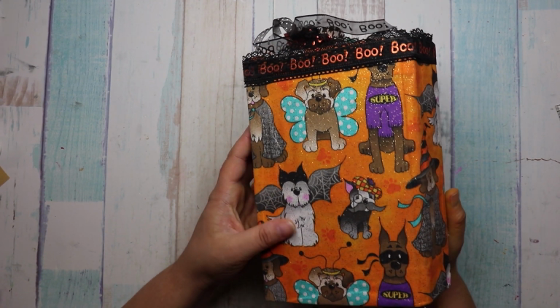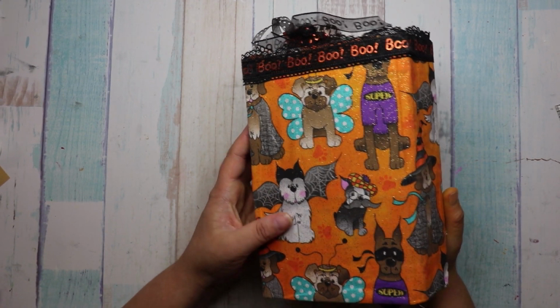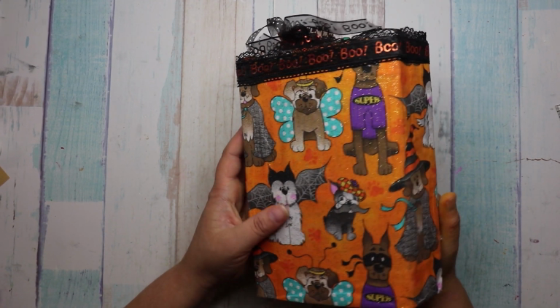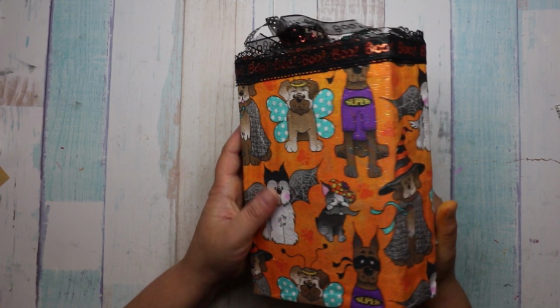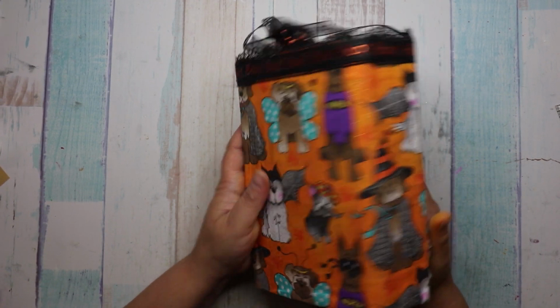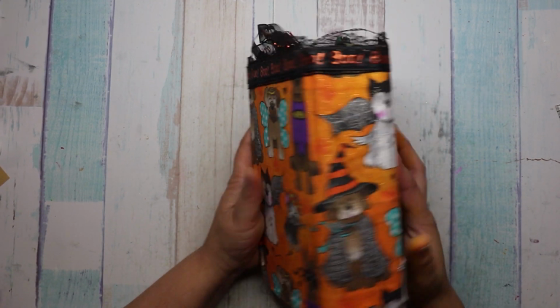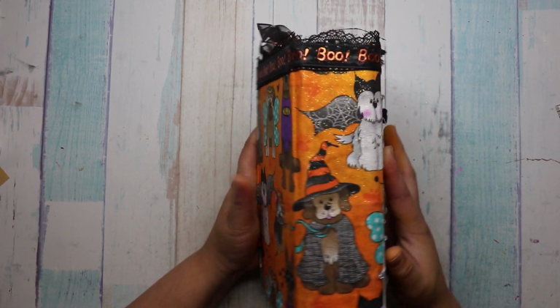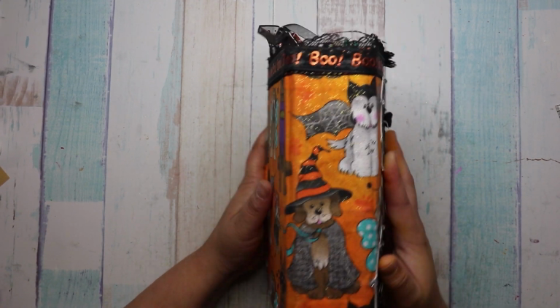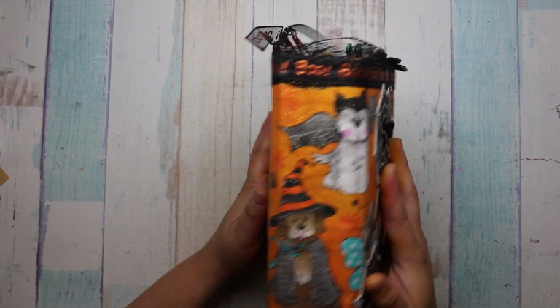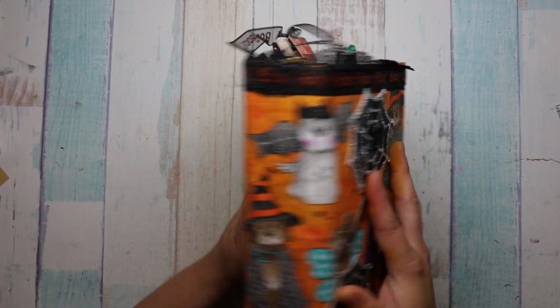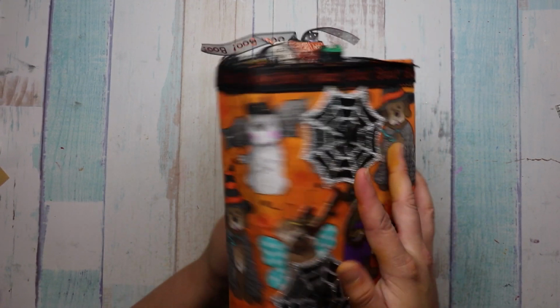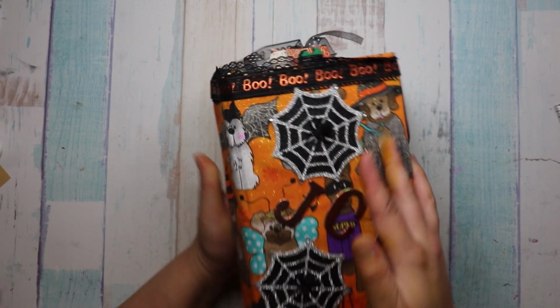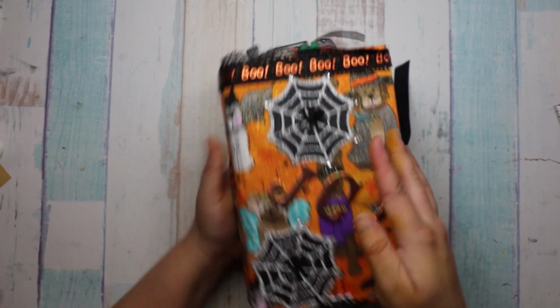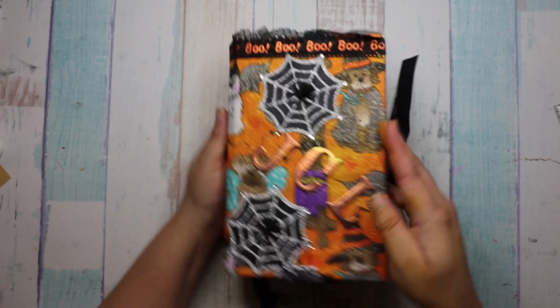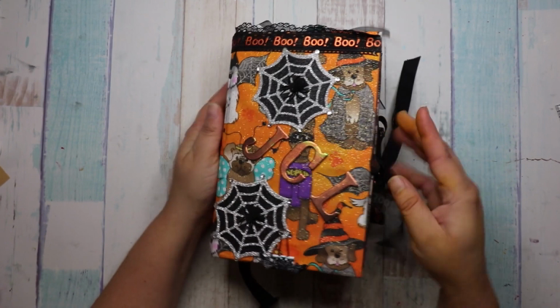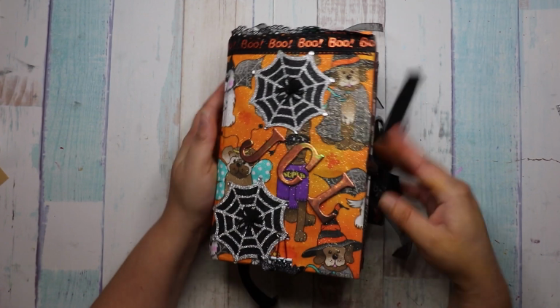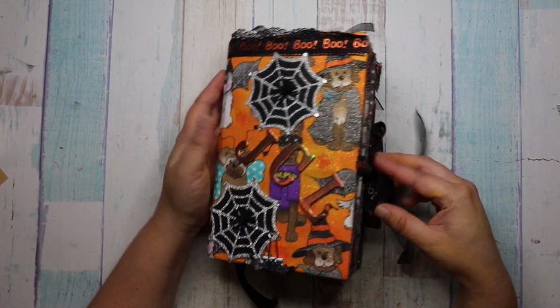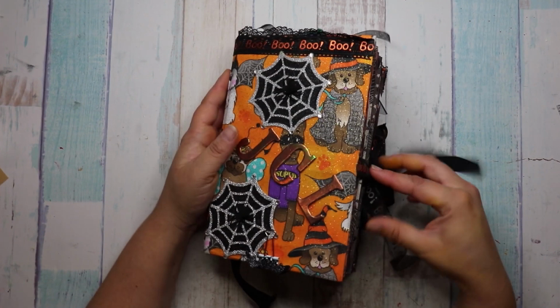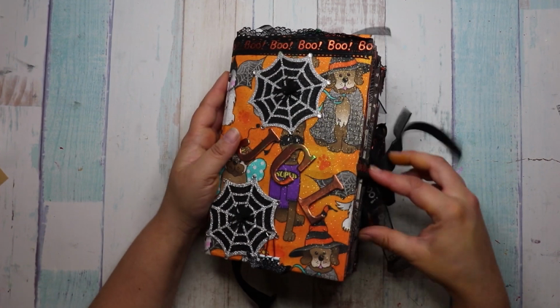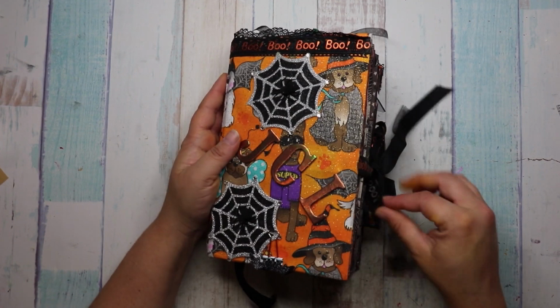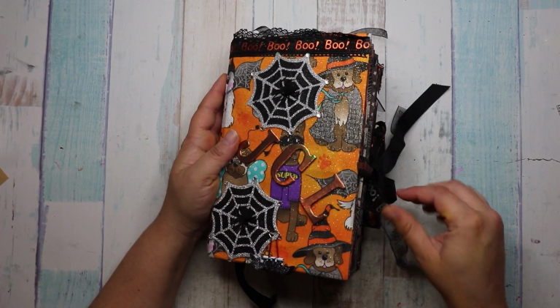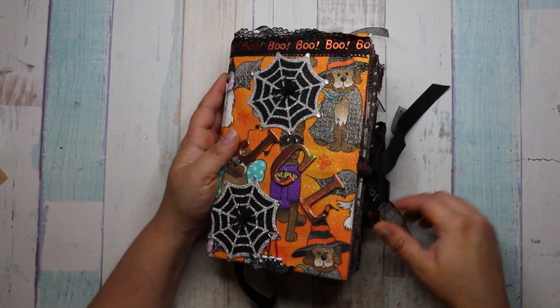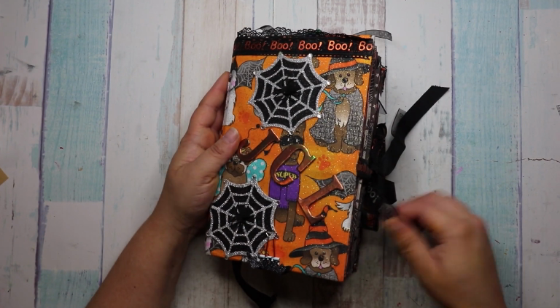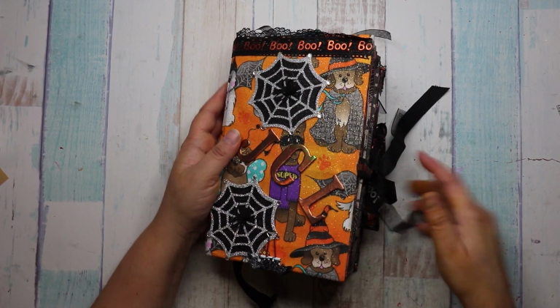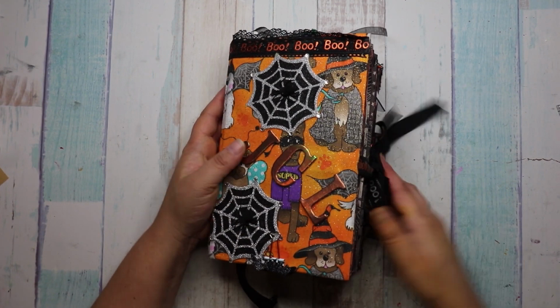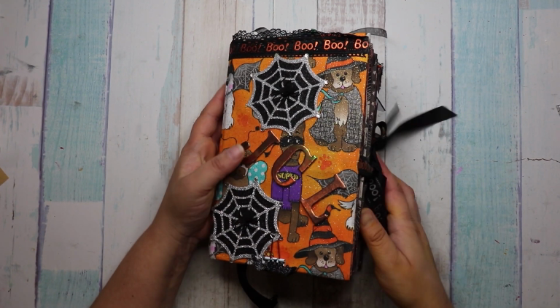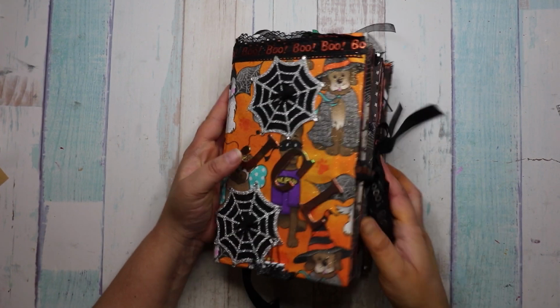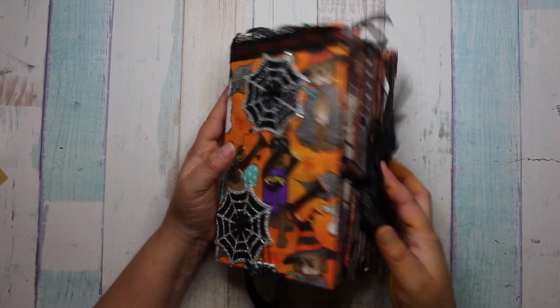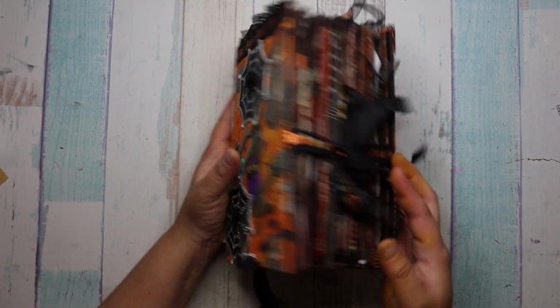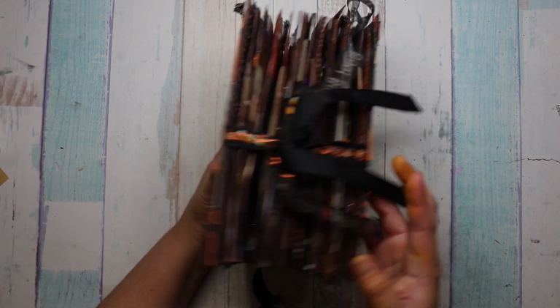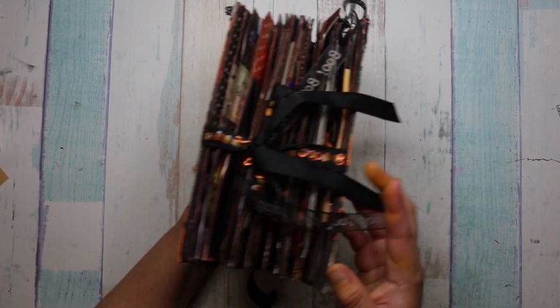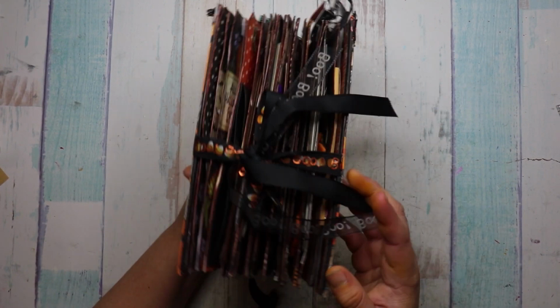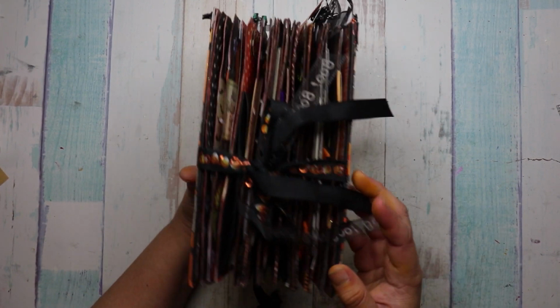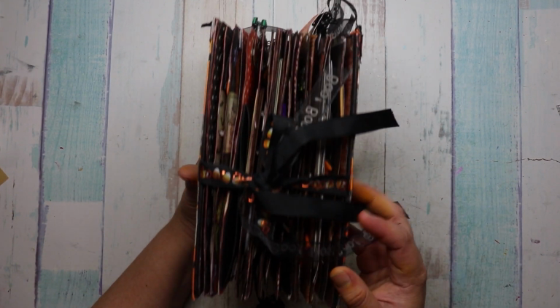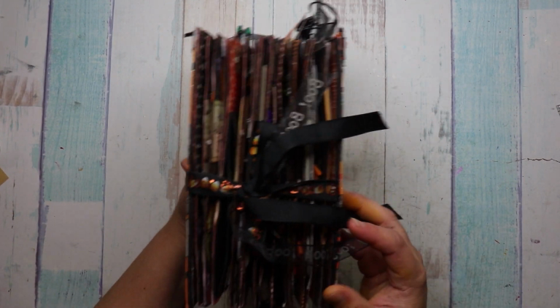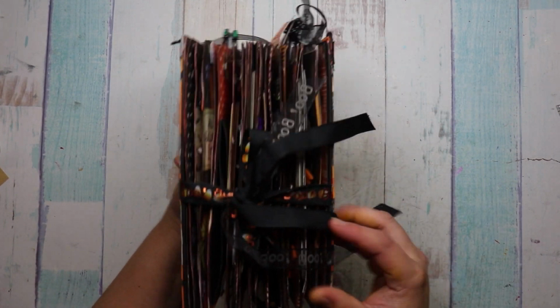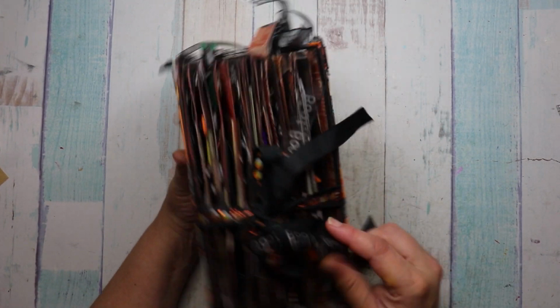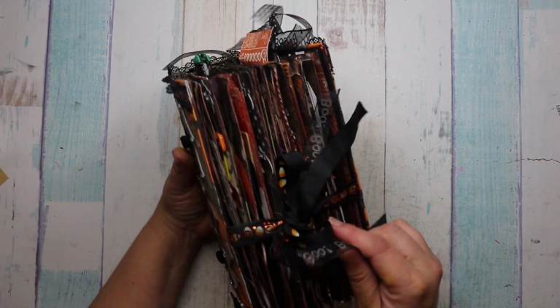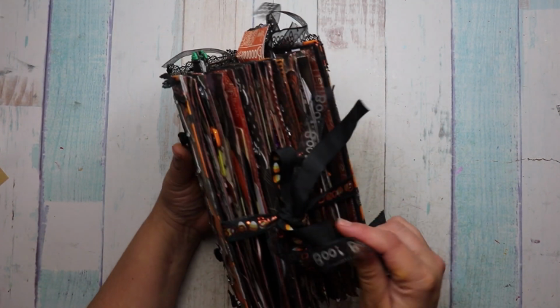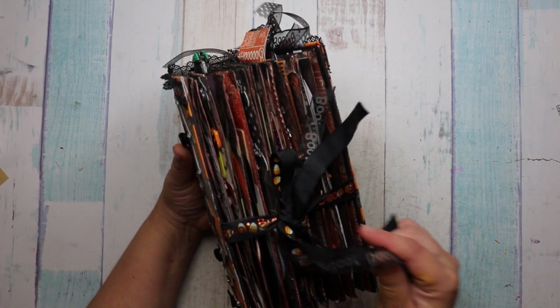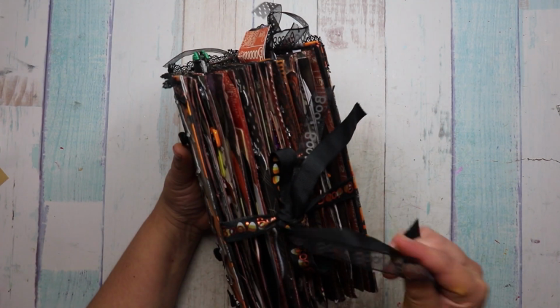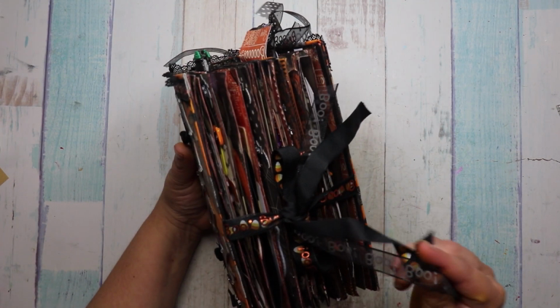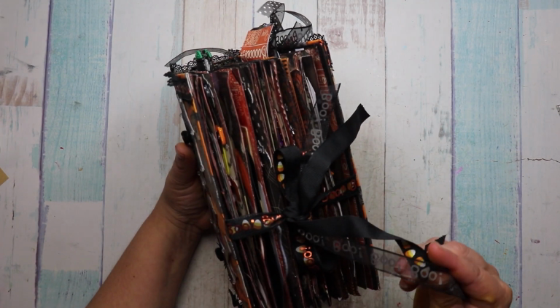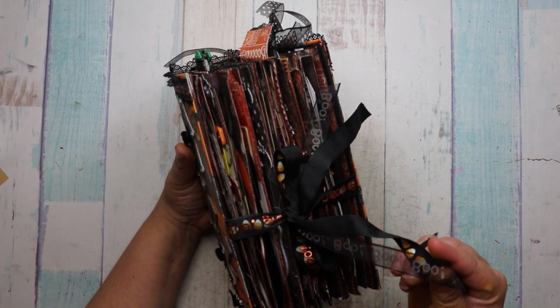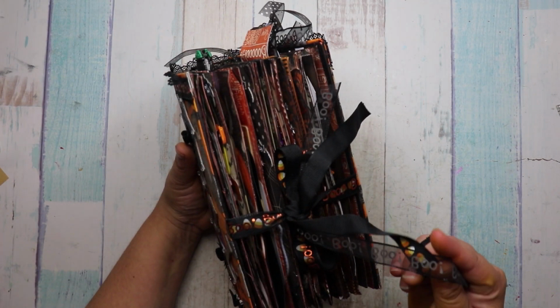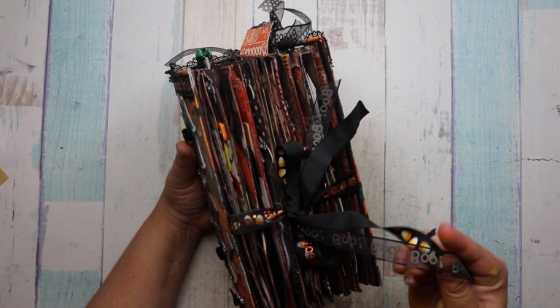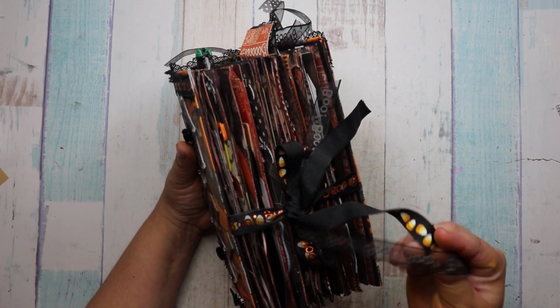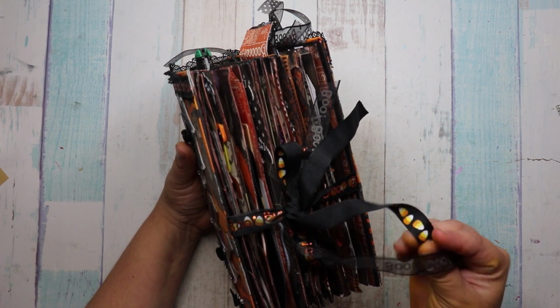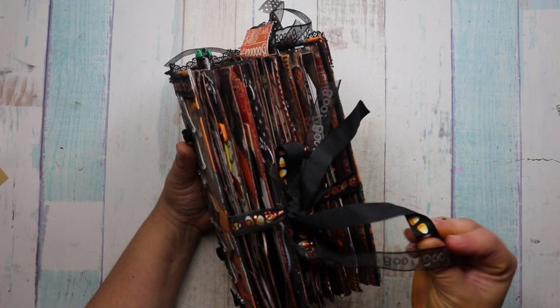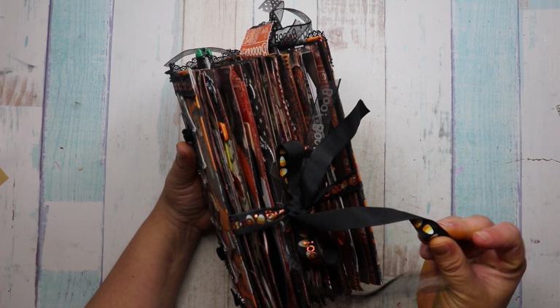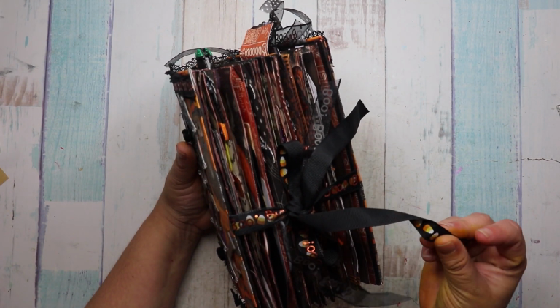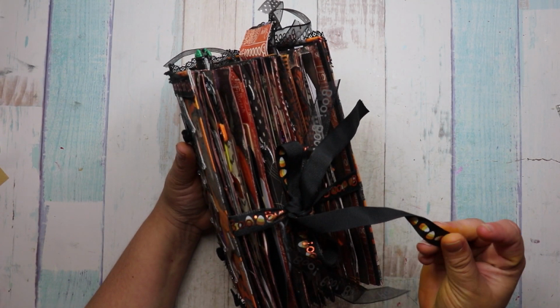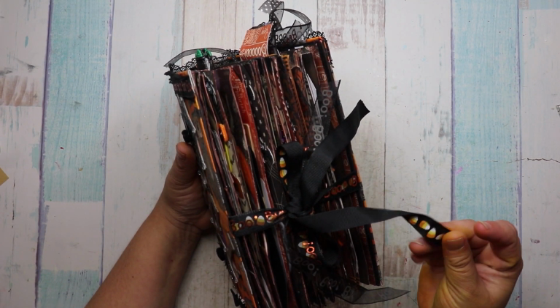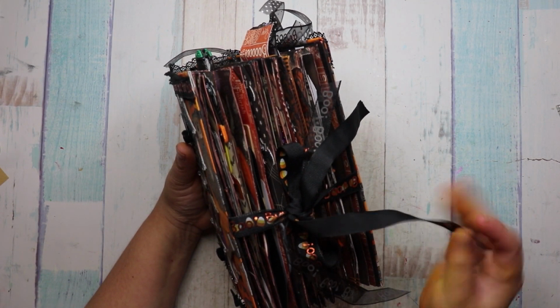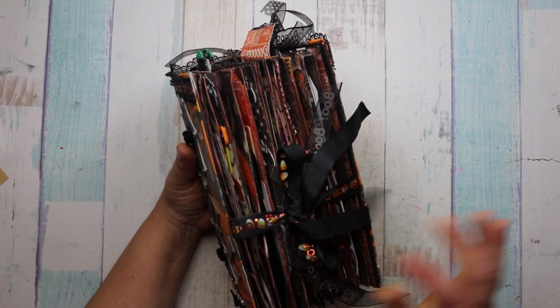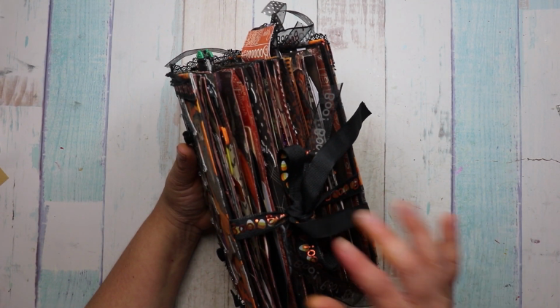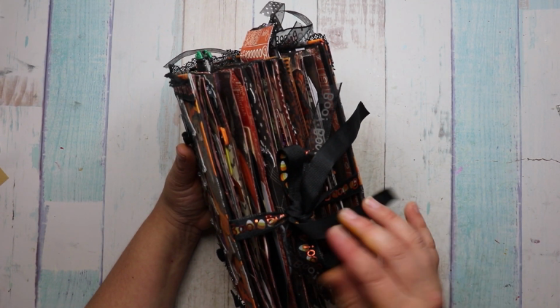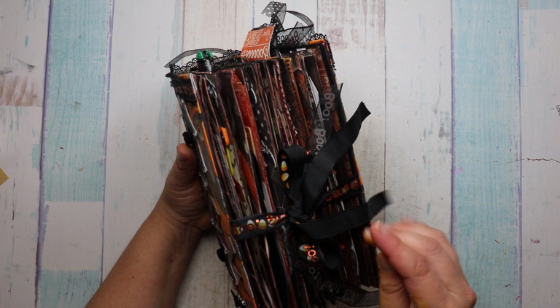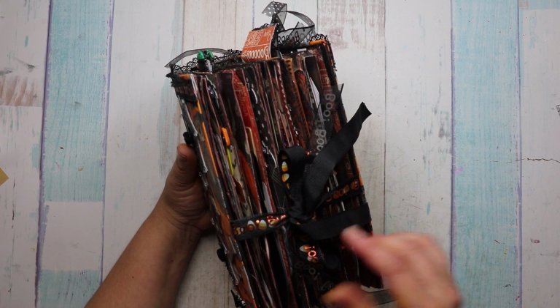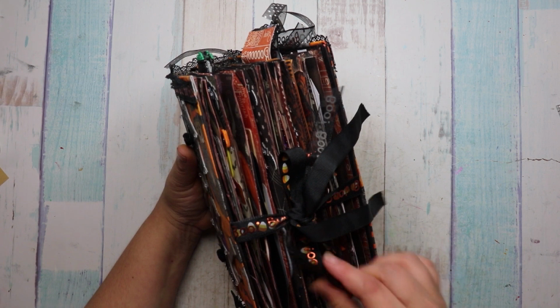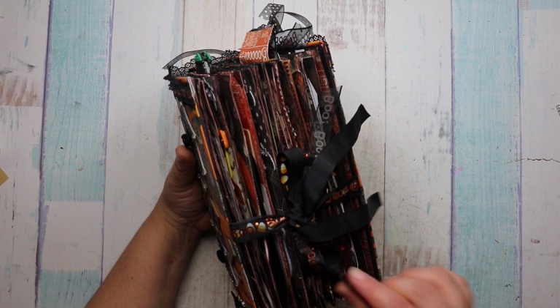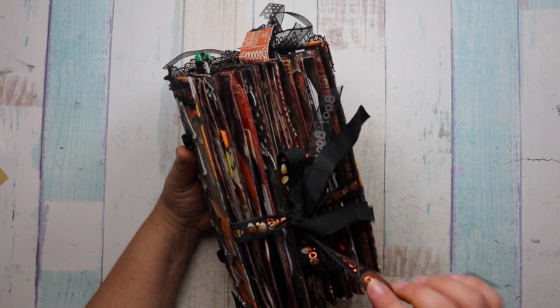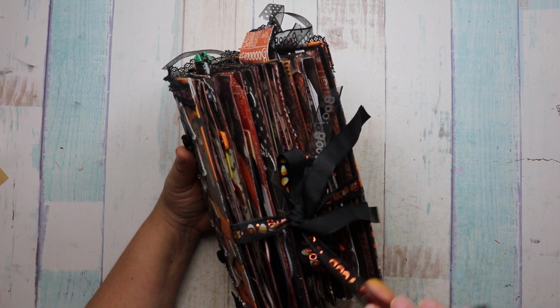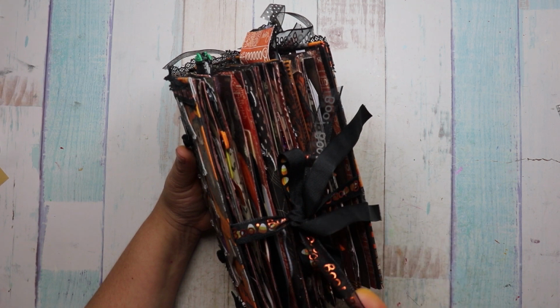So gorgeous. Let's get in. Oh, look at the closure. She used two types of ribbon. I love this.